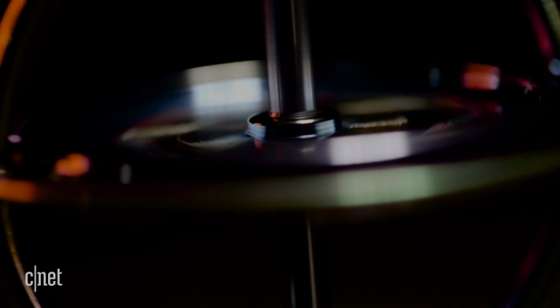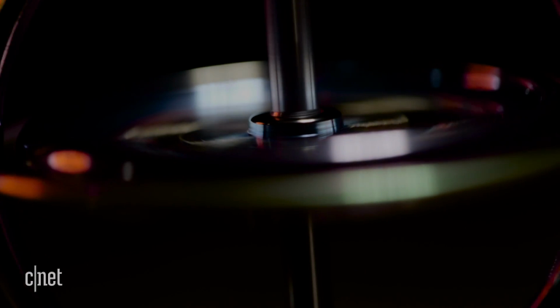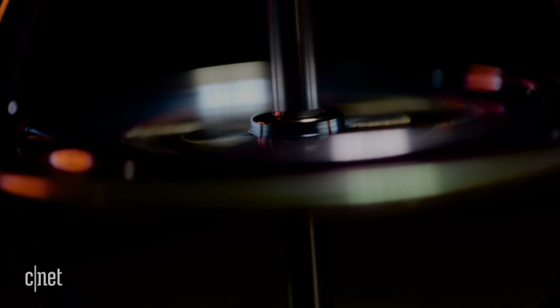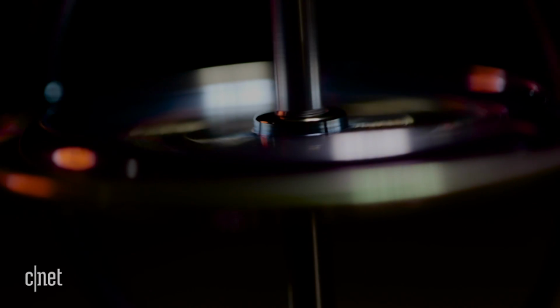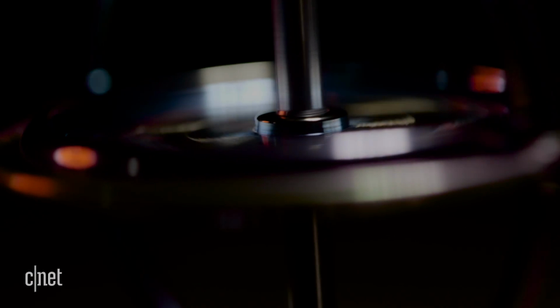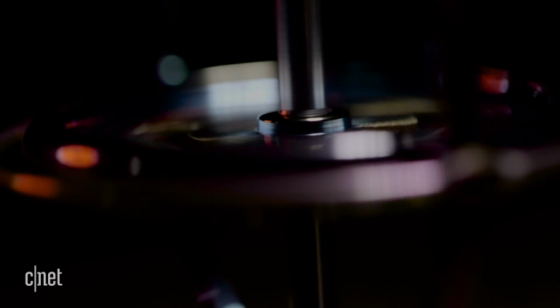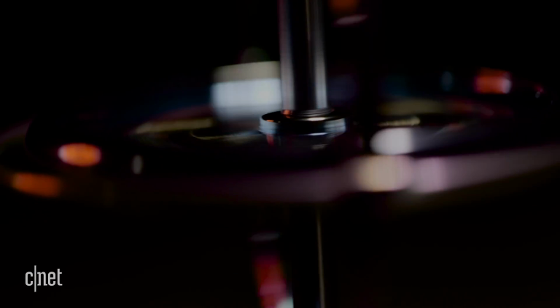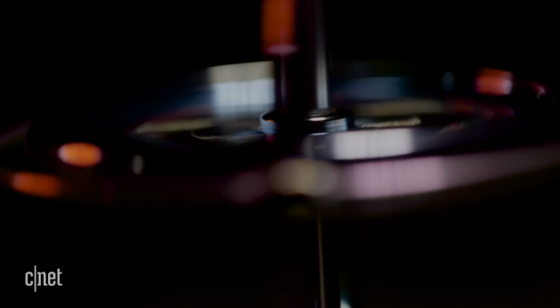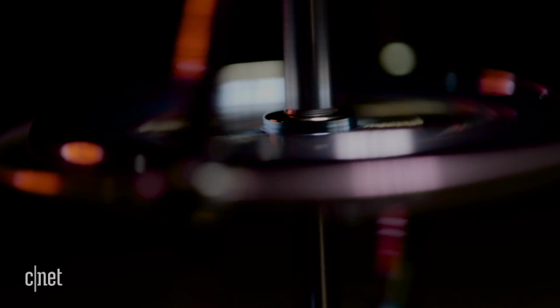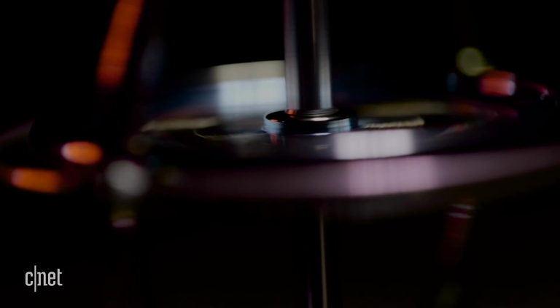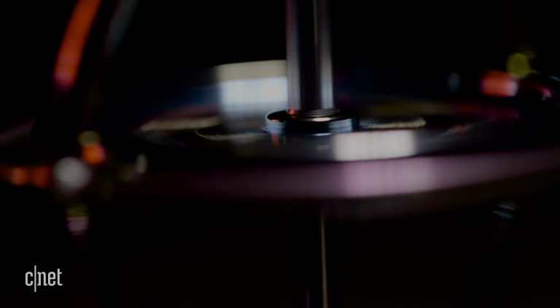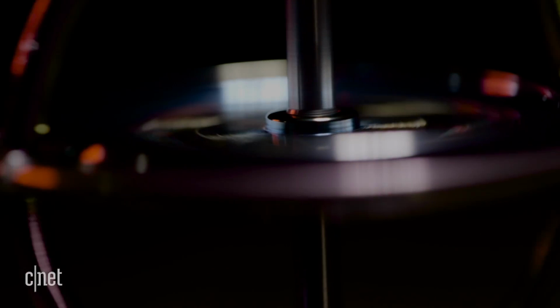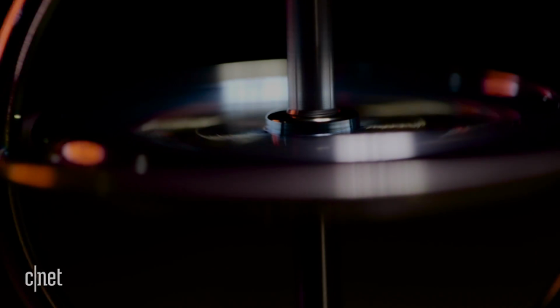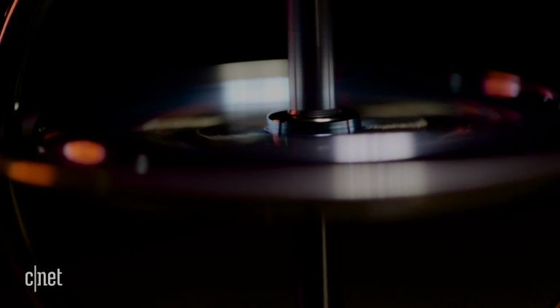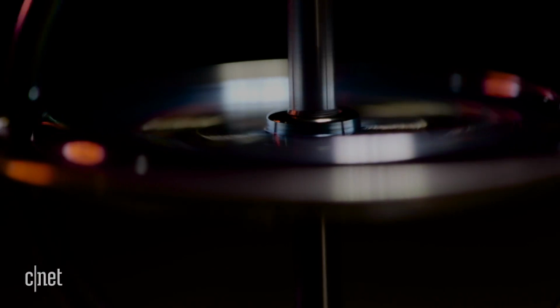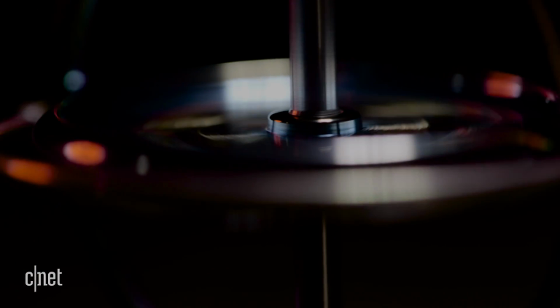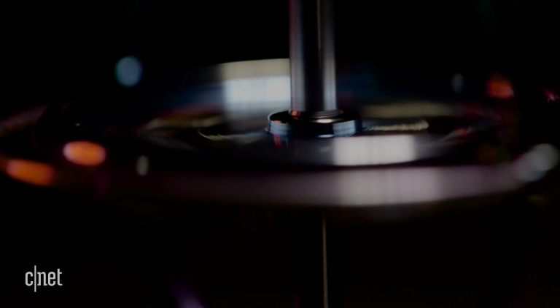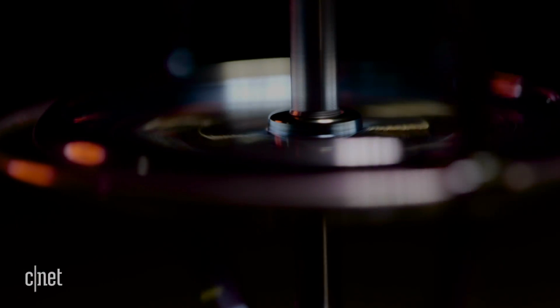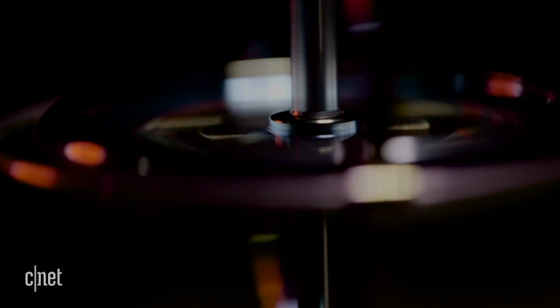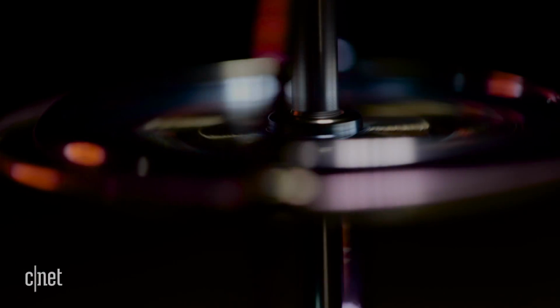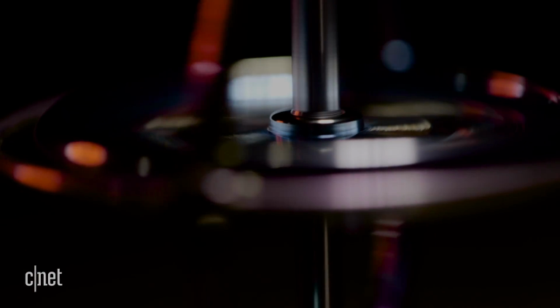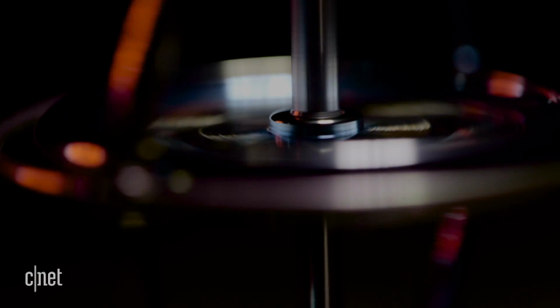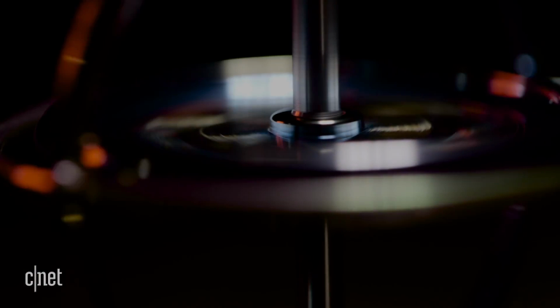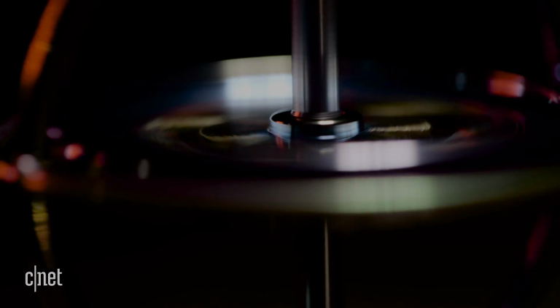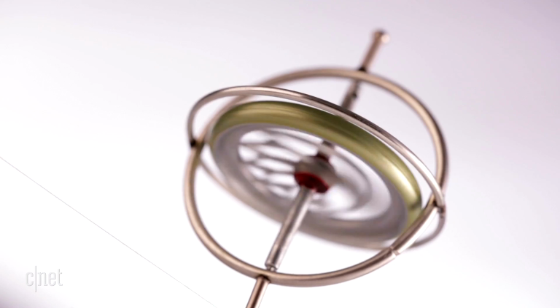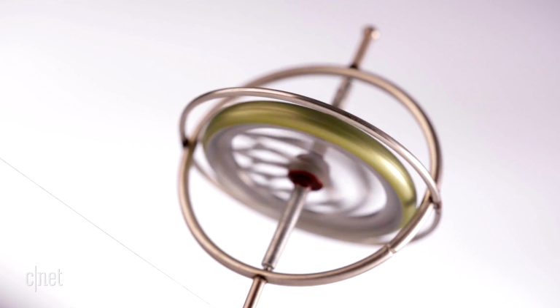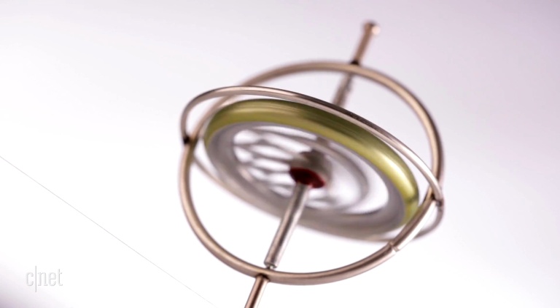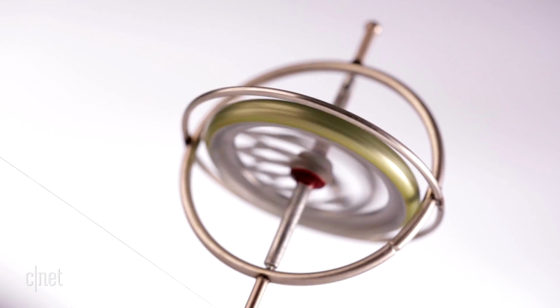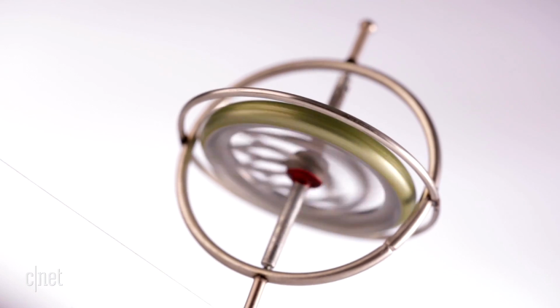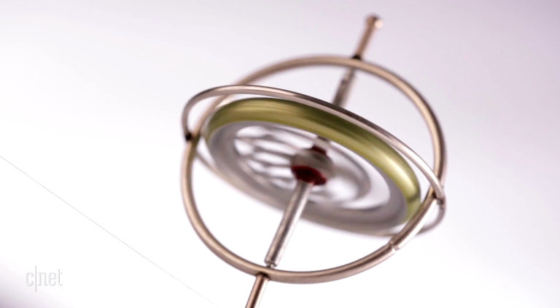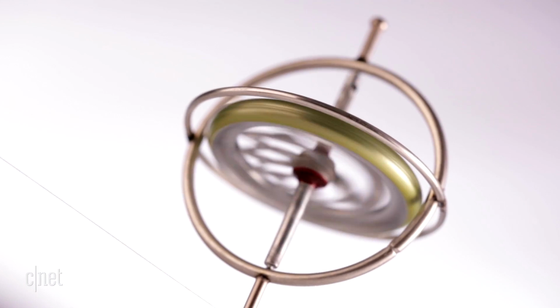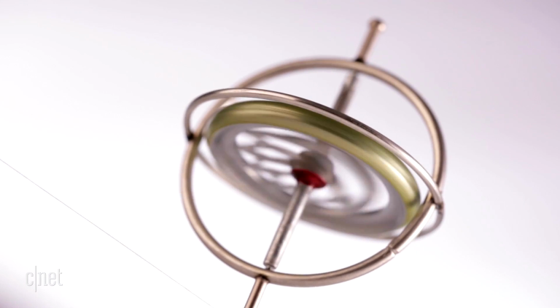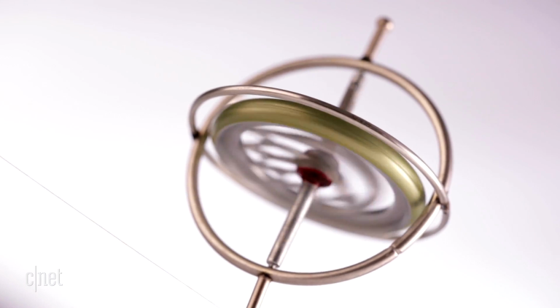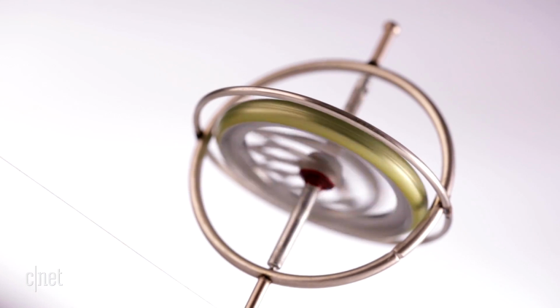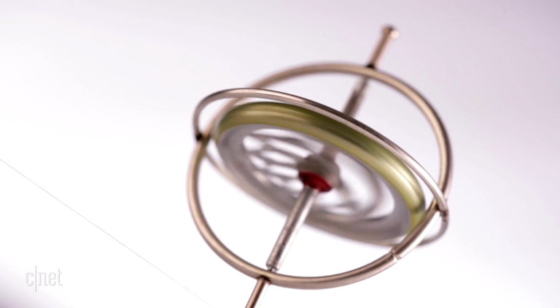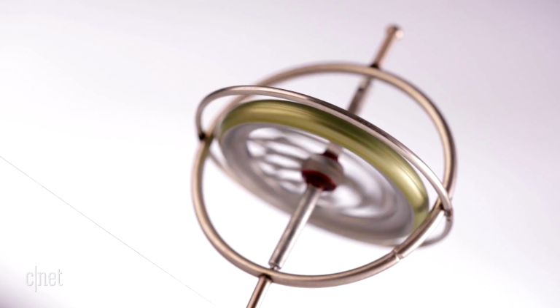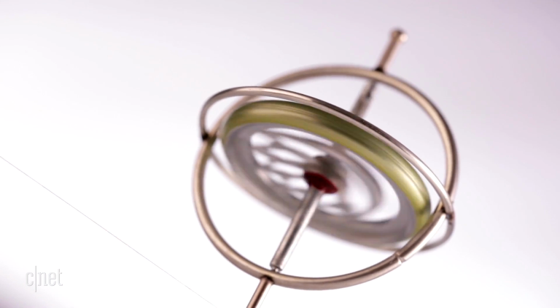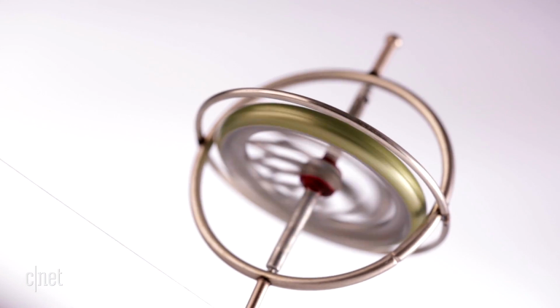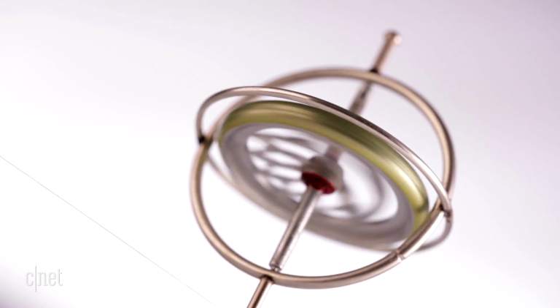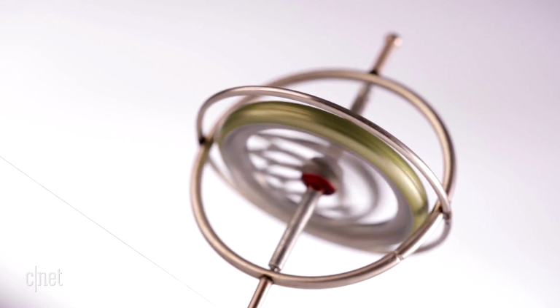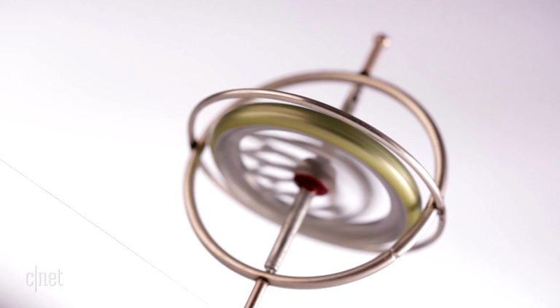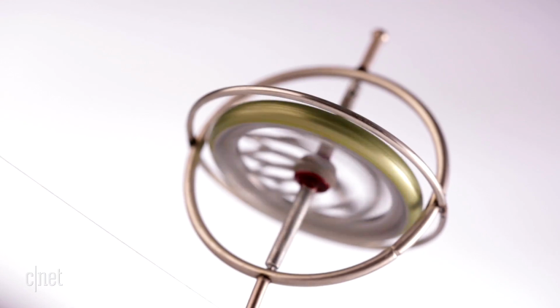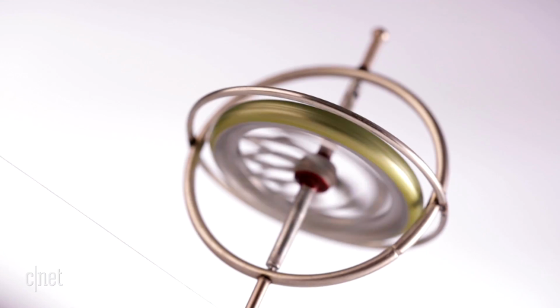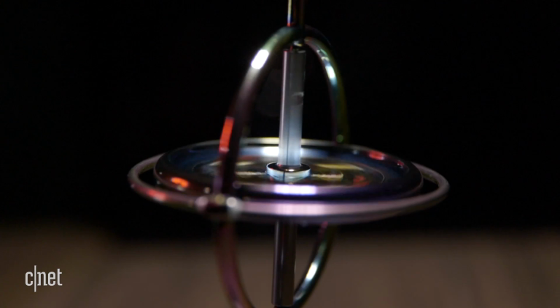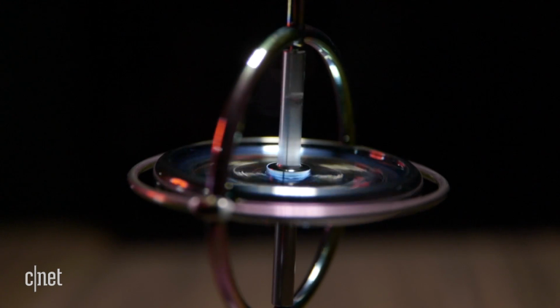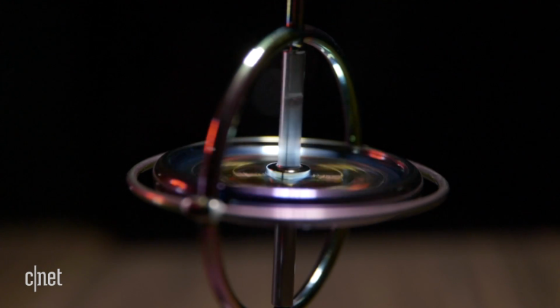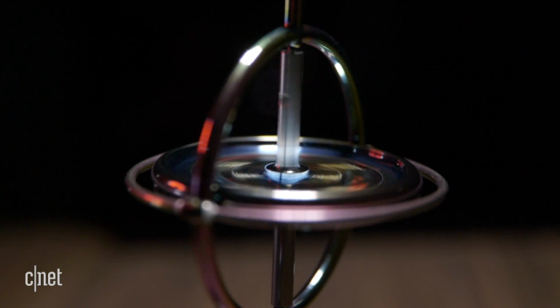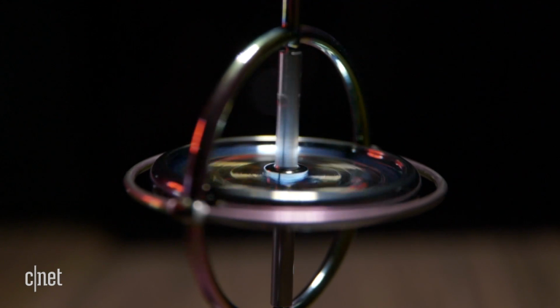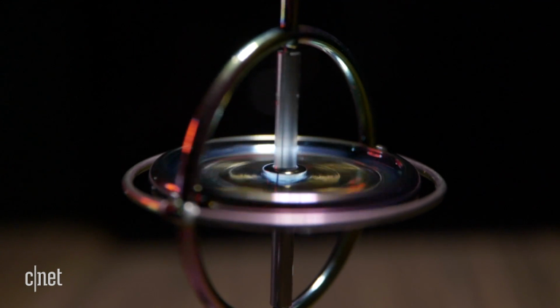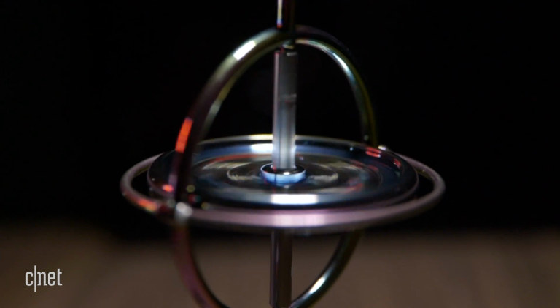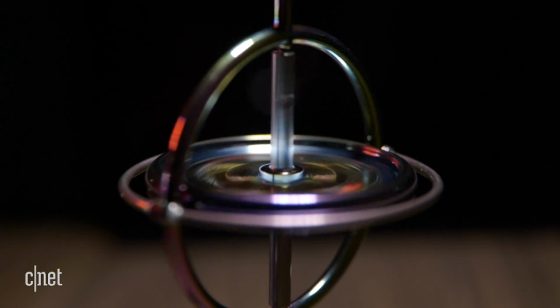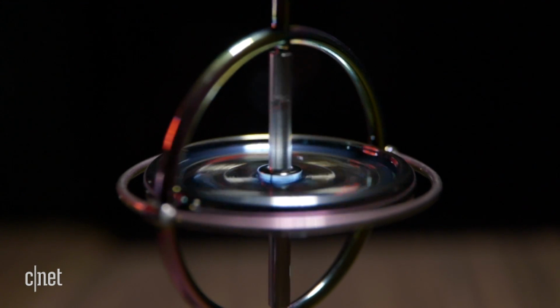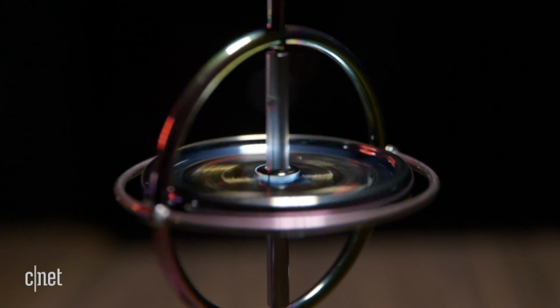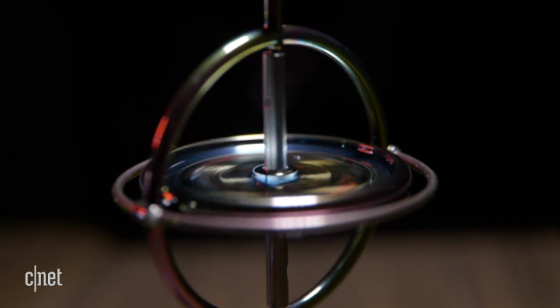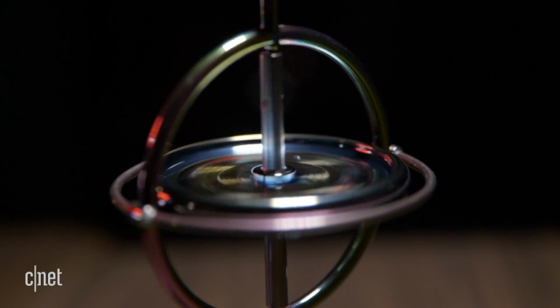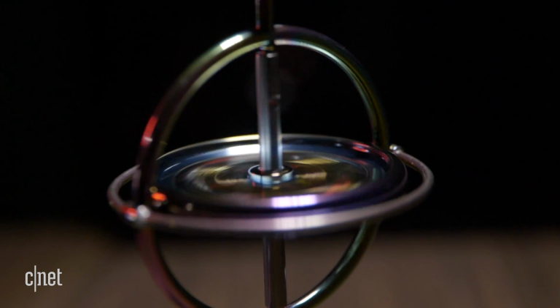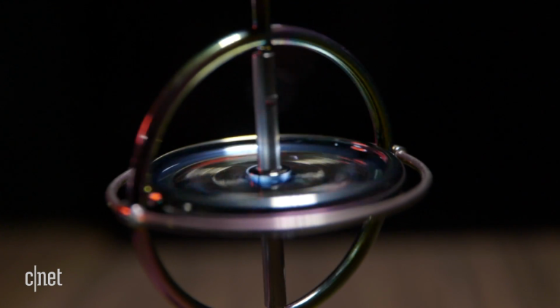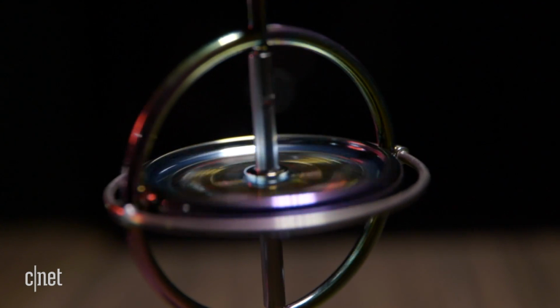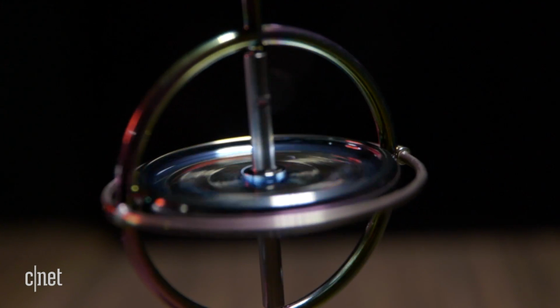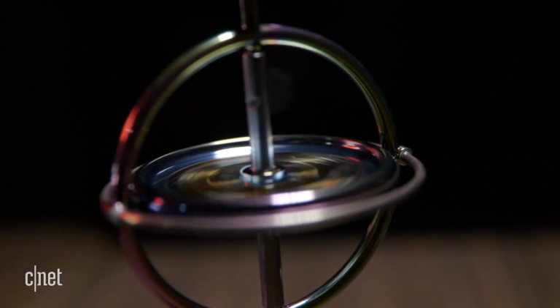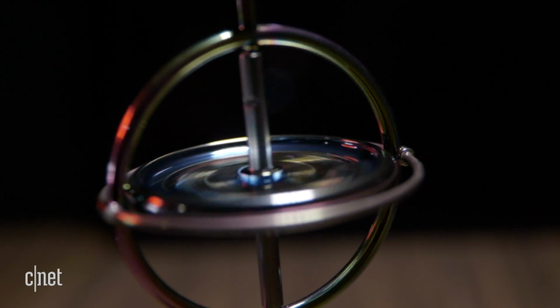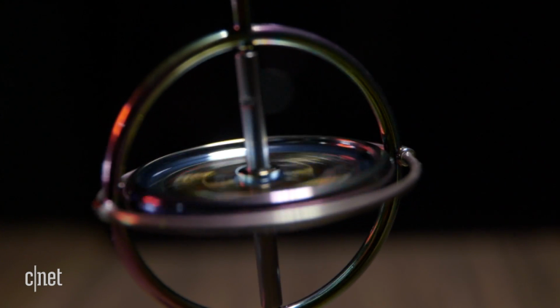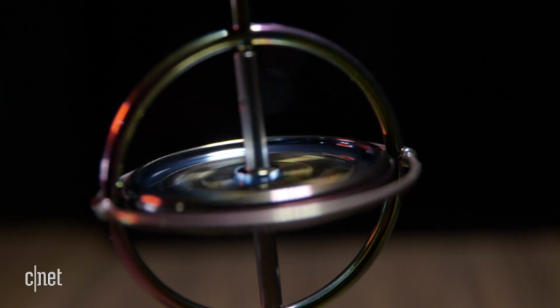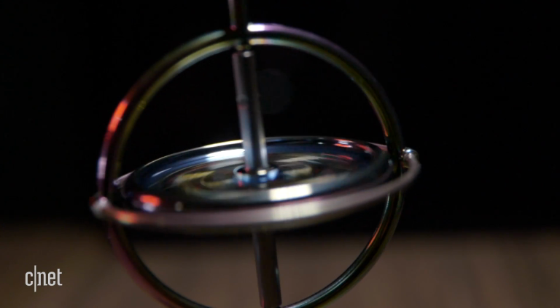In simple terms, a gyroscope is a device that resists changes to its orientation, thanks to a wheel that spins freely around an axle.